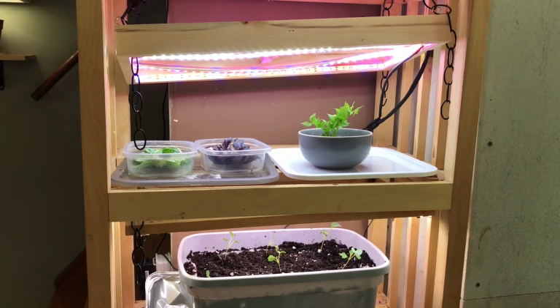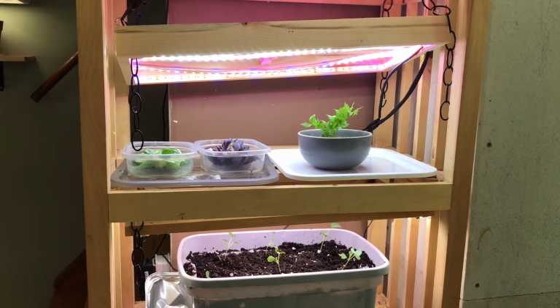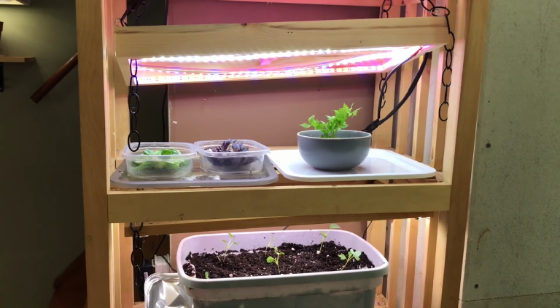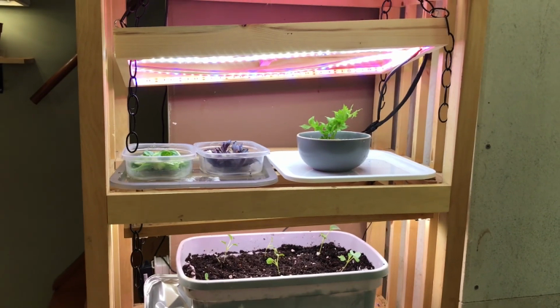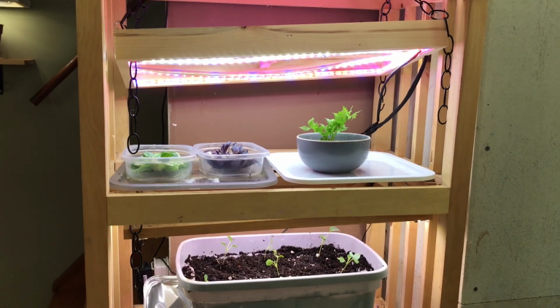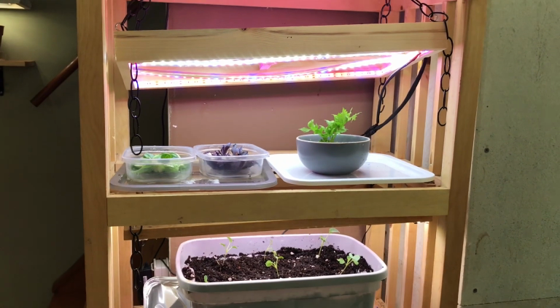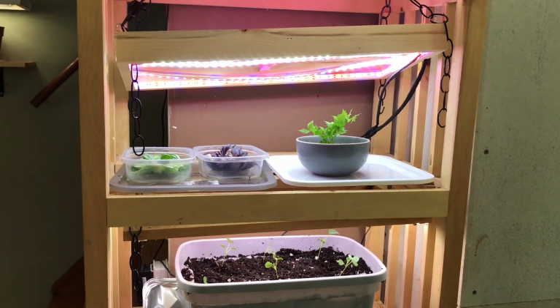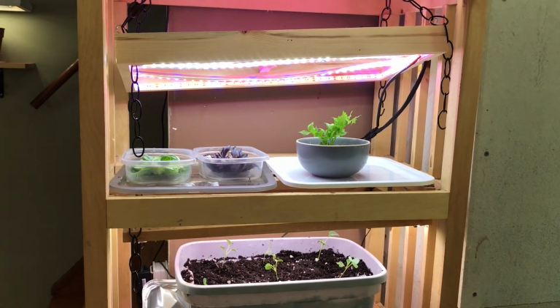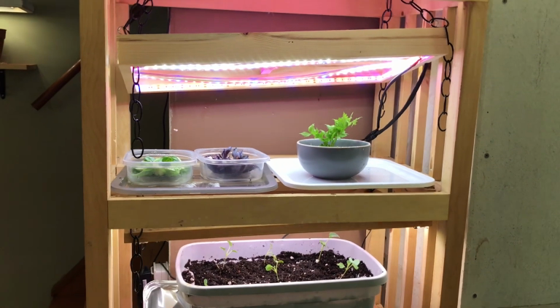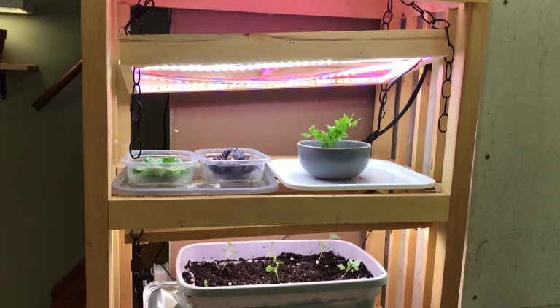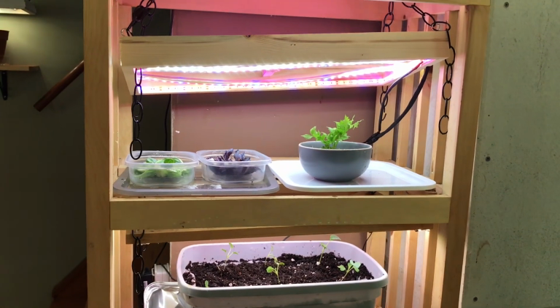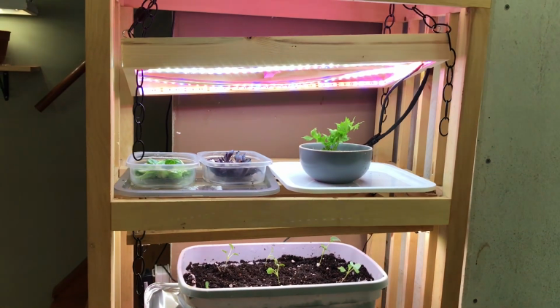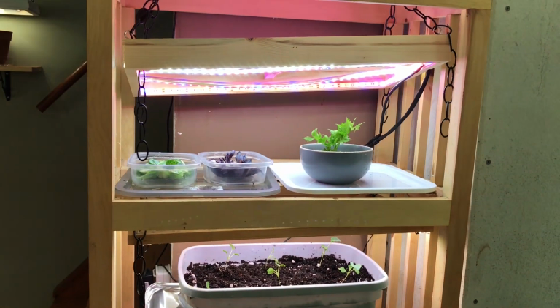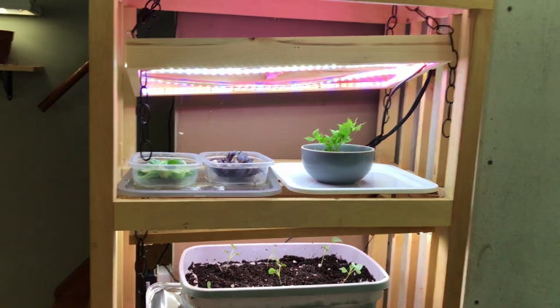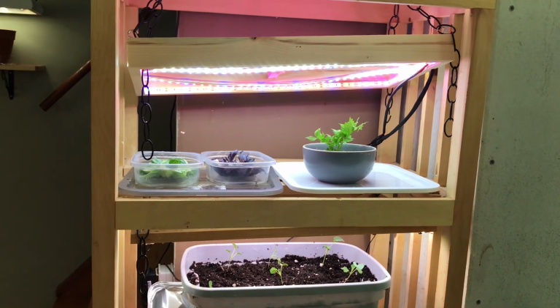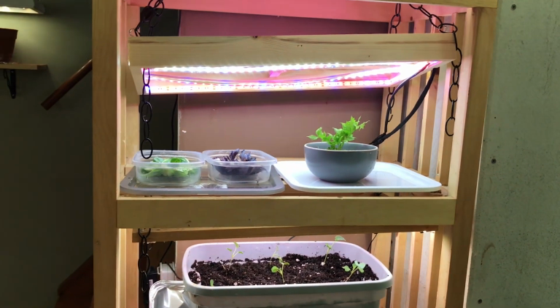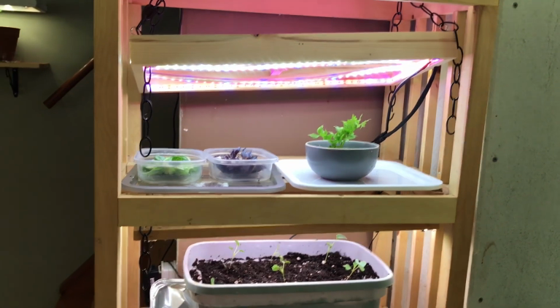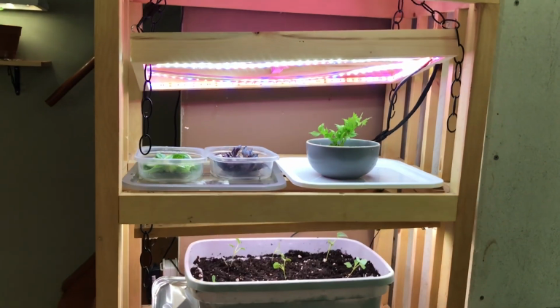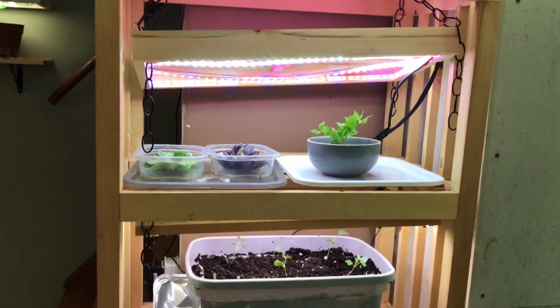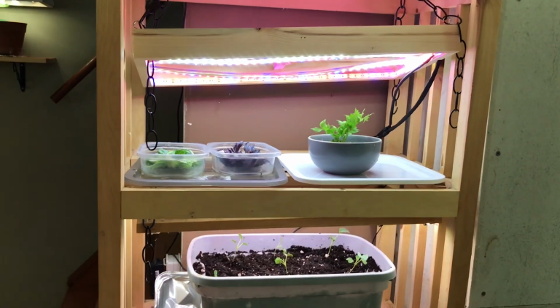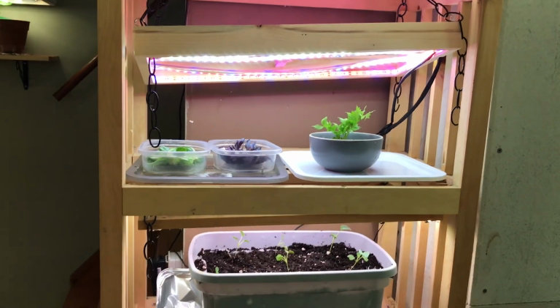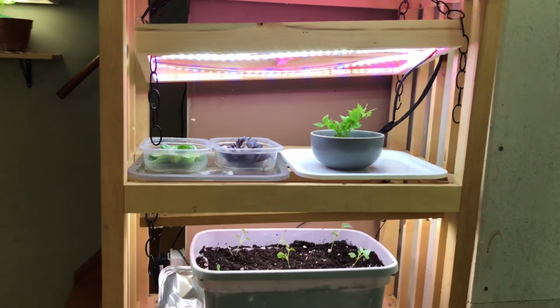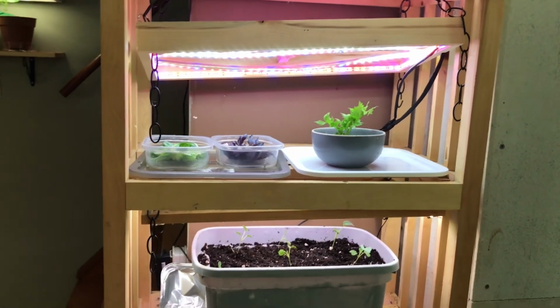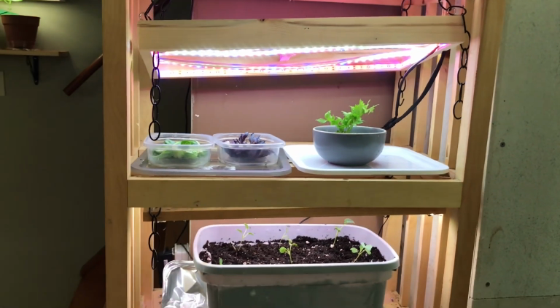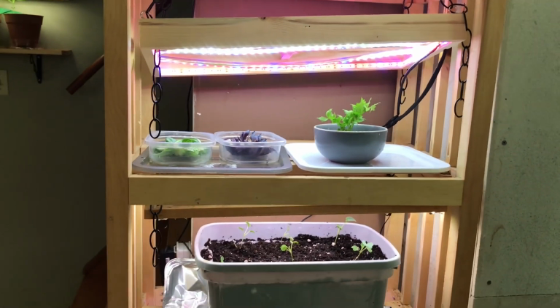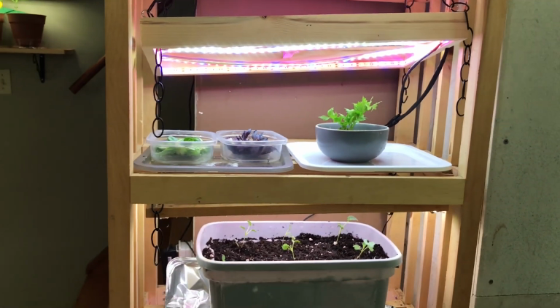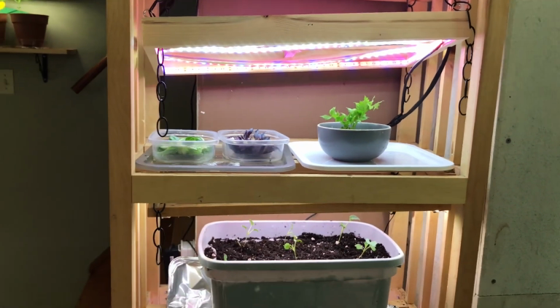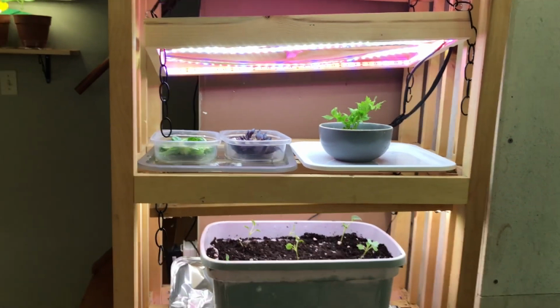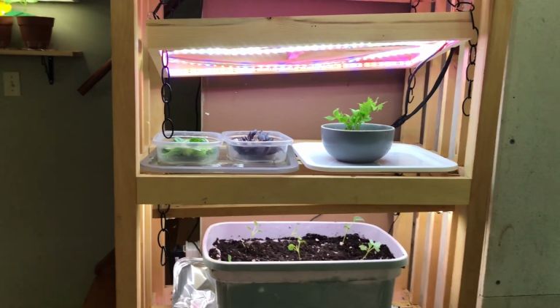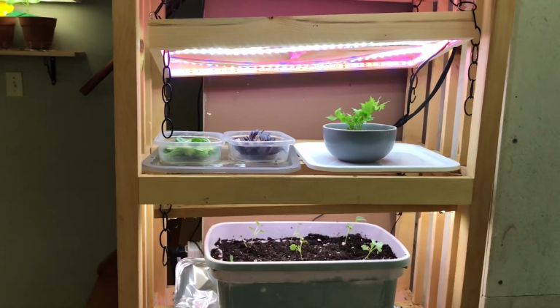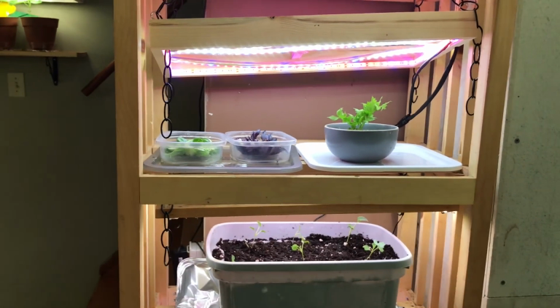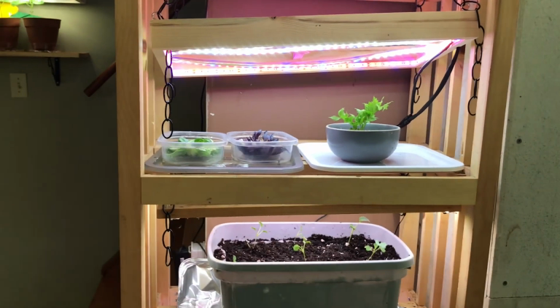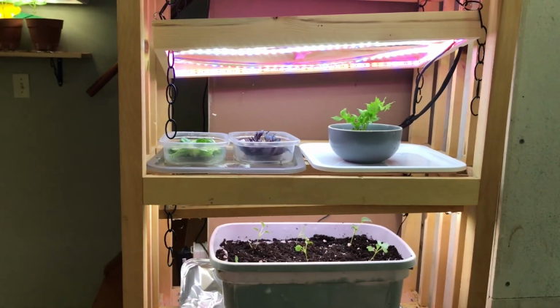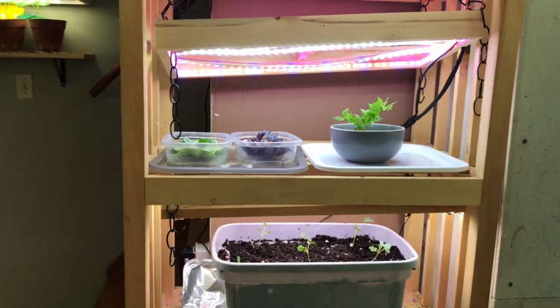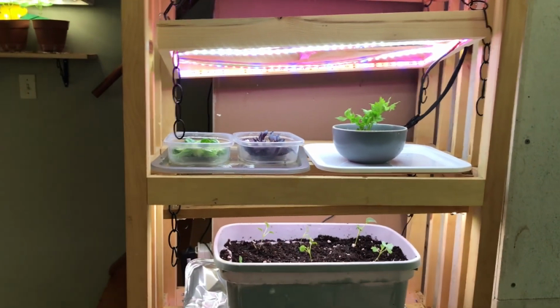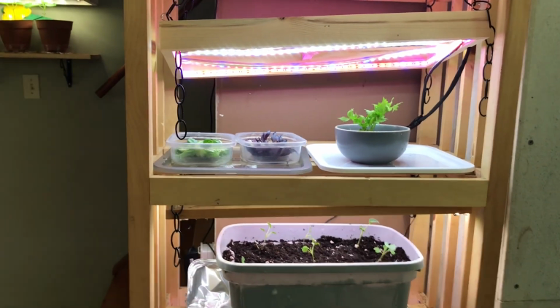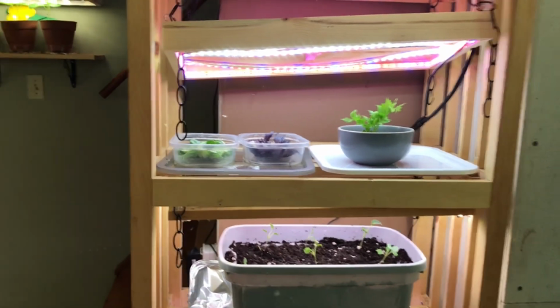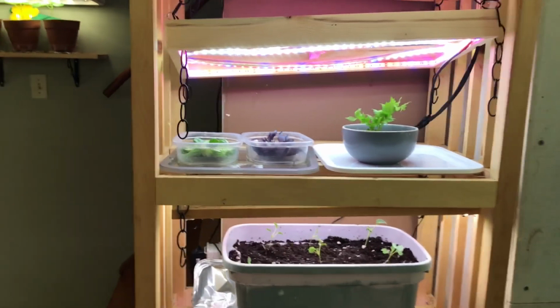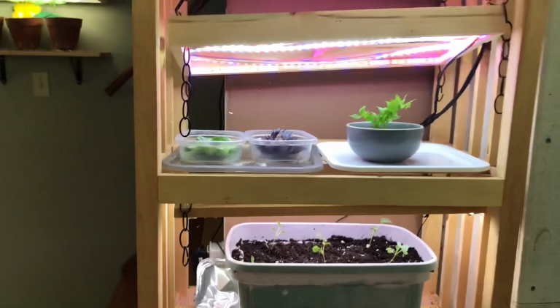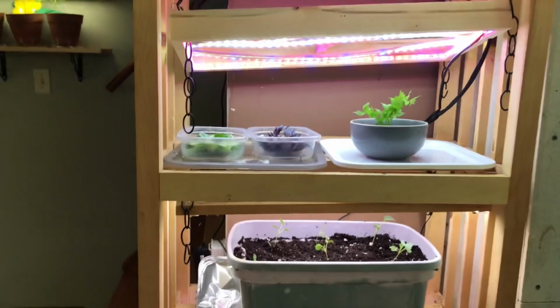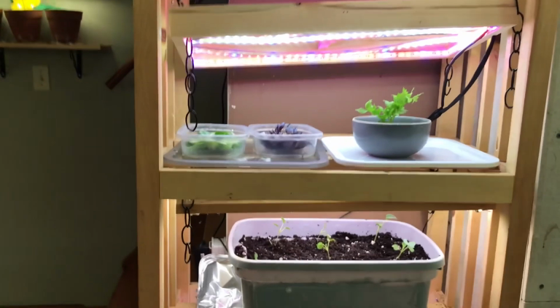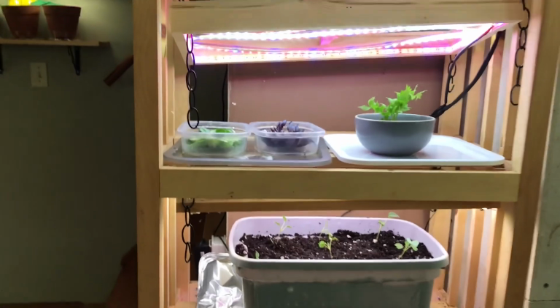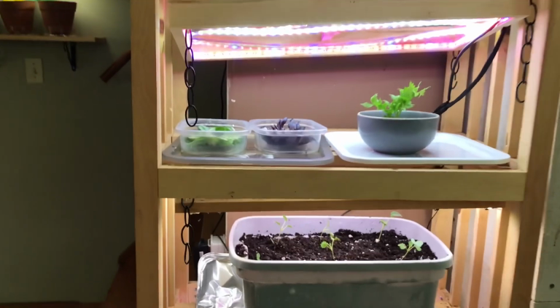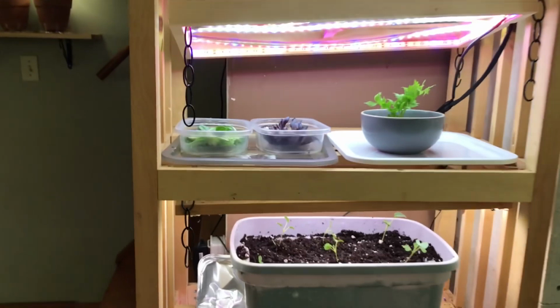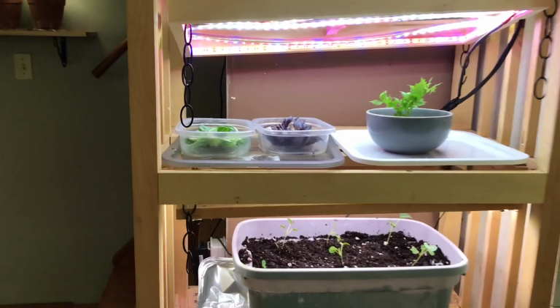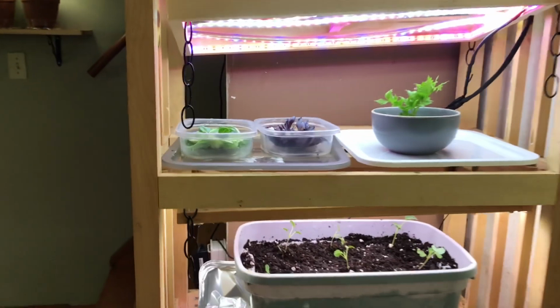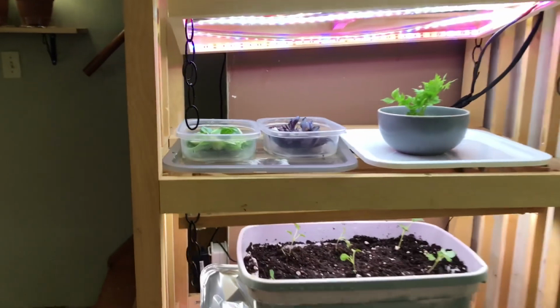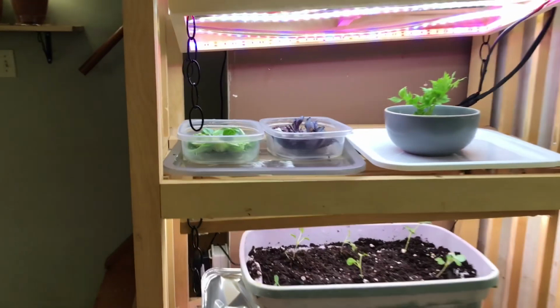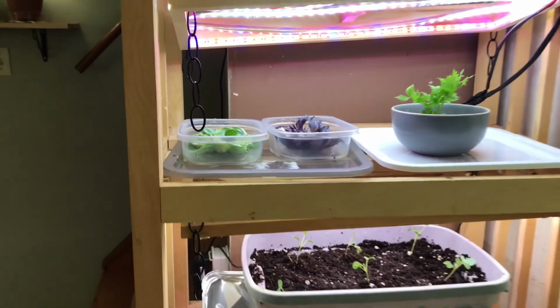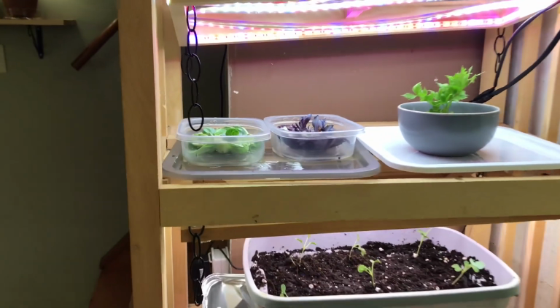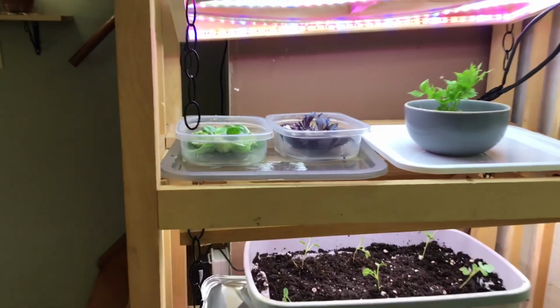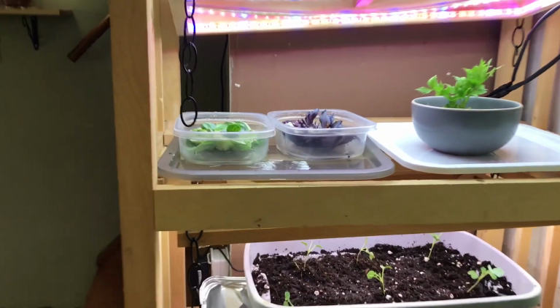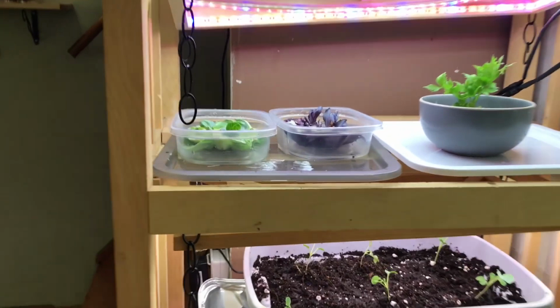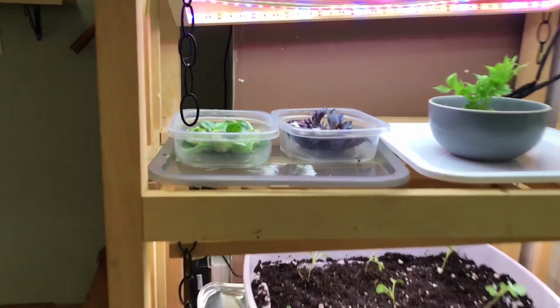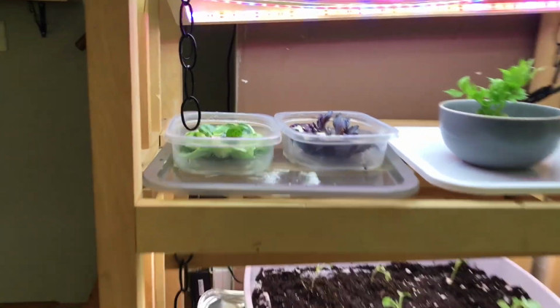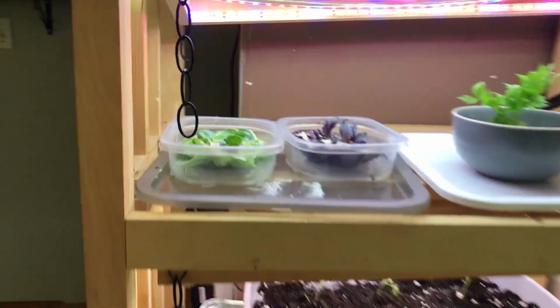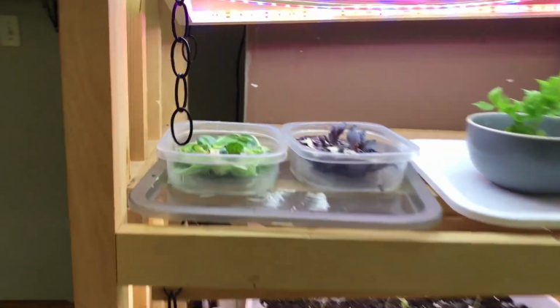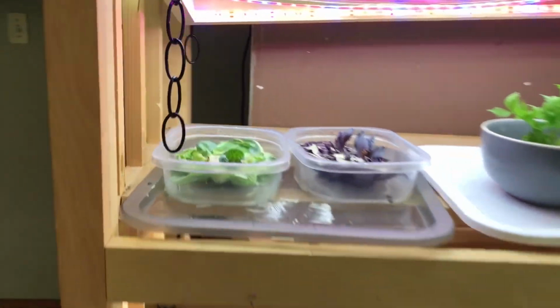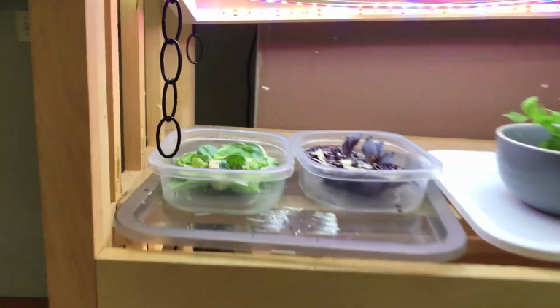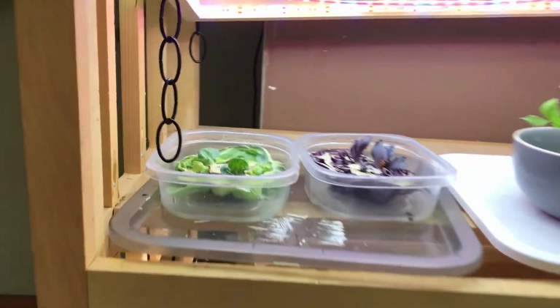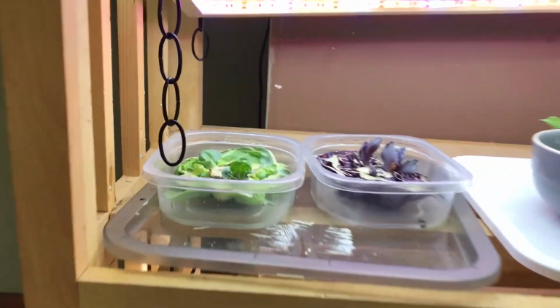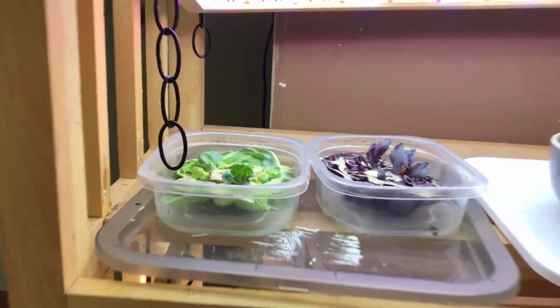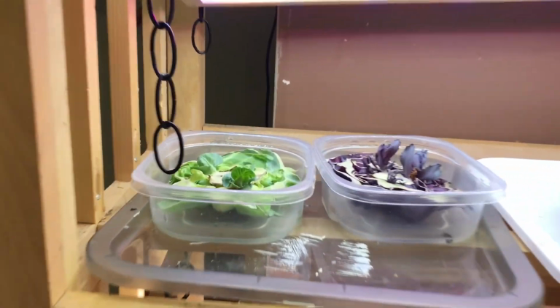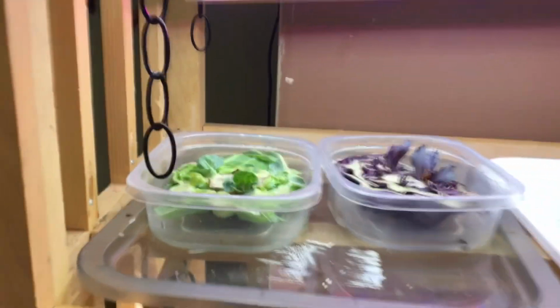Hi, thank you for tuning in to Mom's Indoor Garden. I thought I would give you a quick update of what's been going on in my garden.